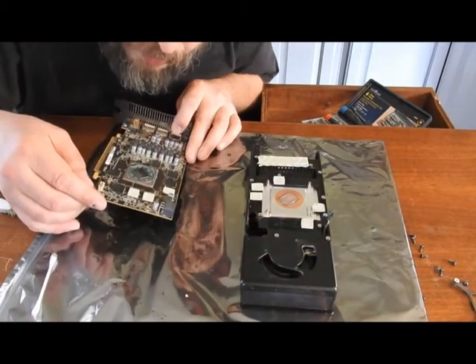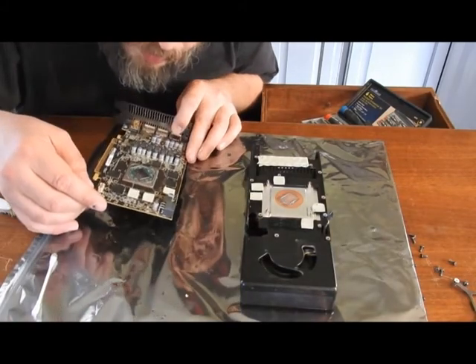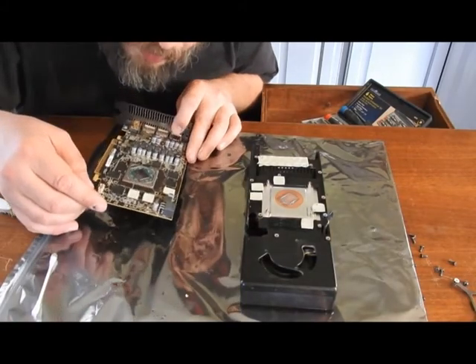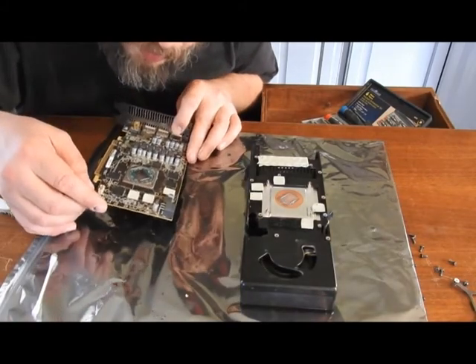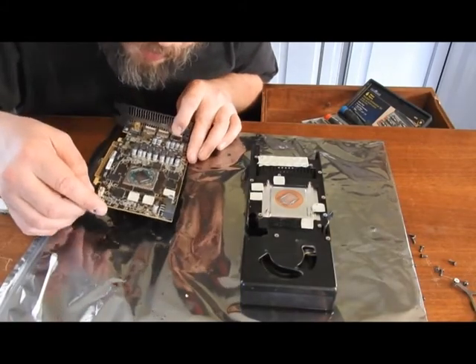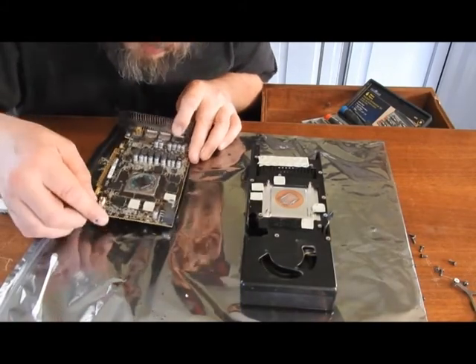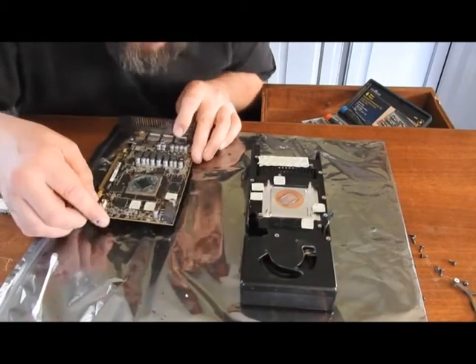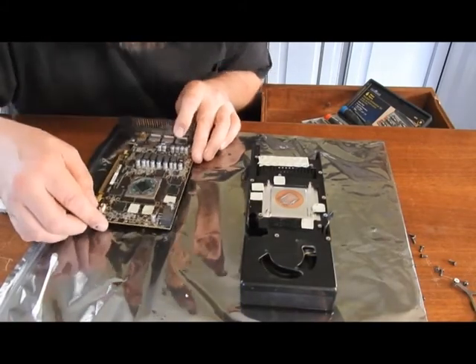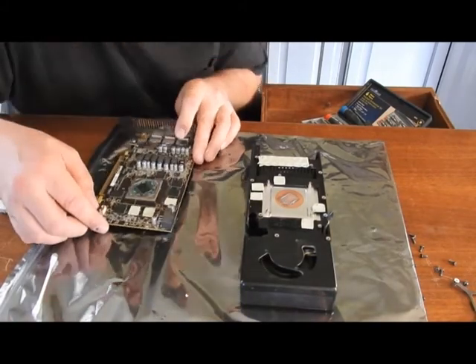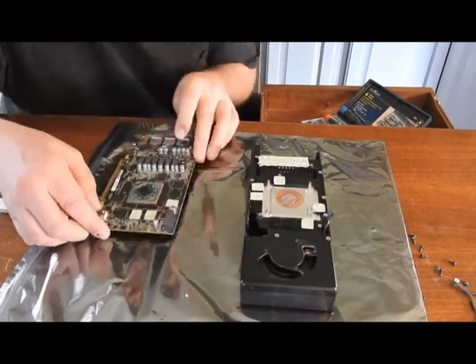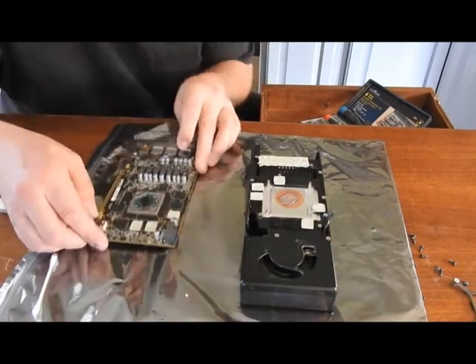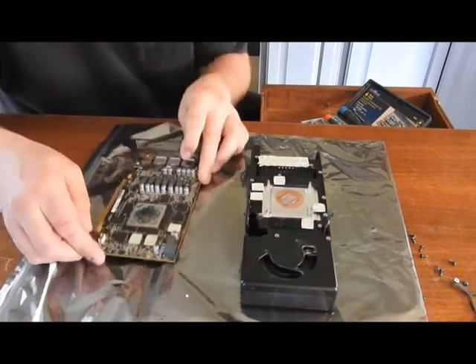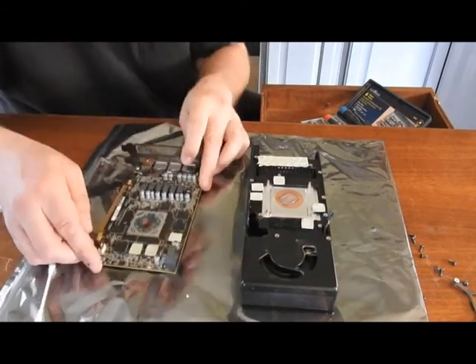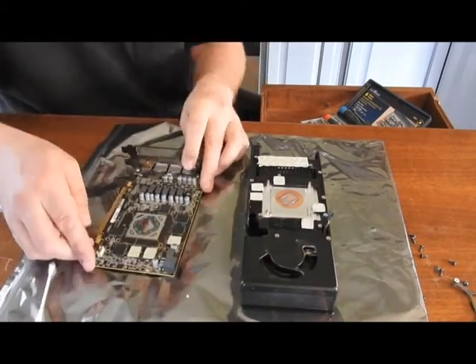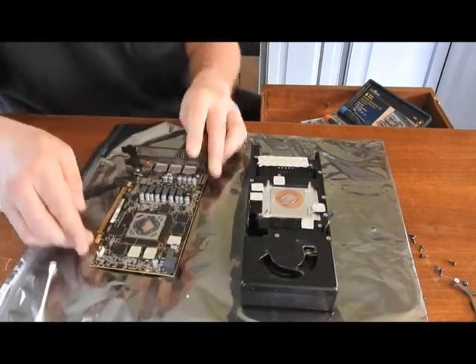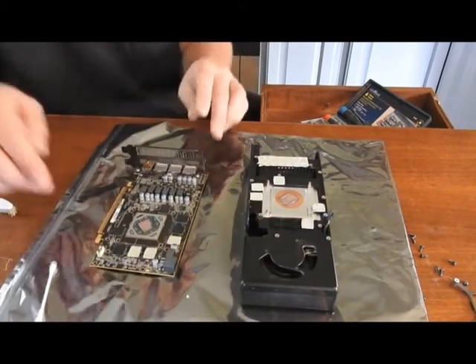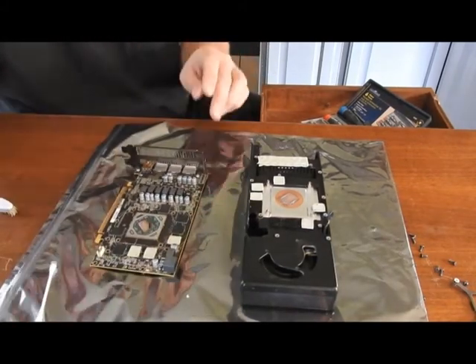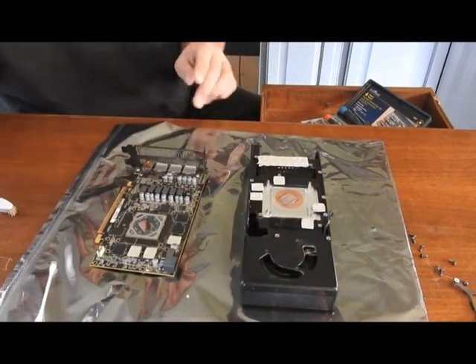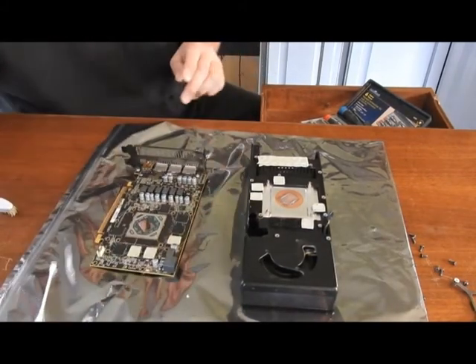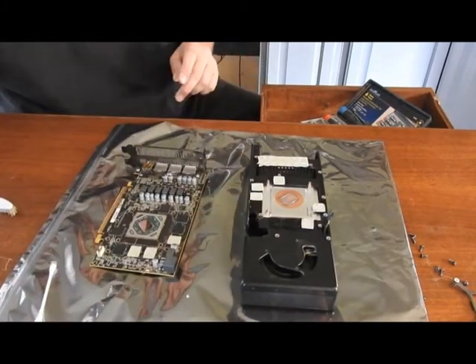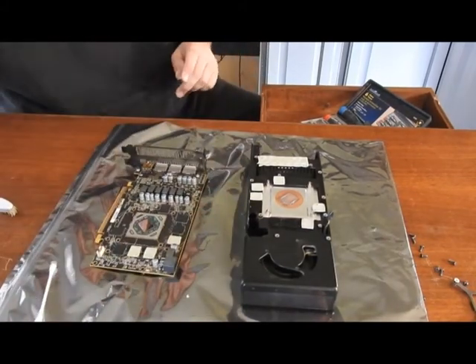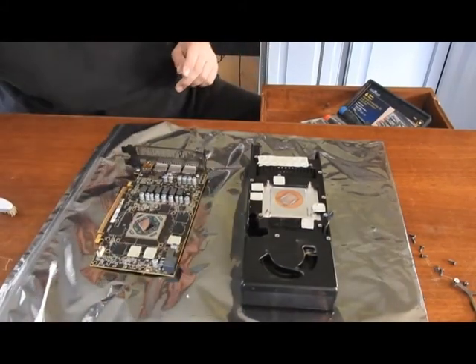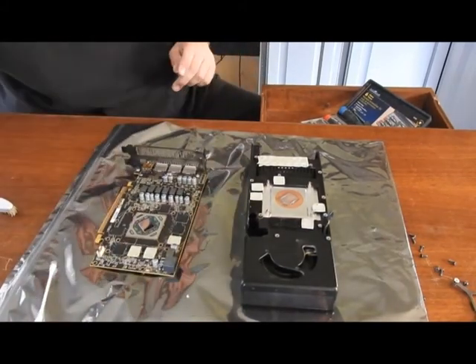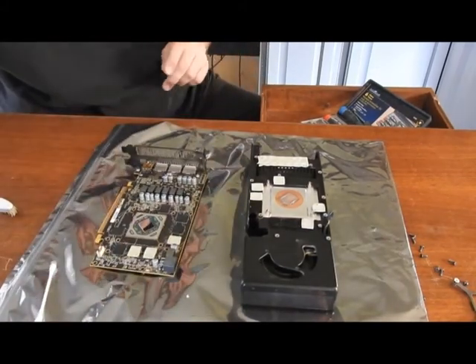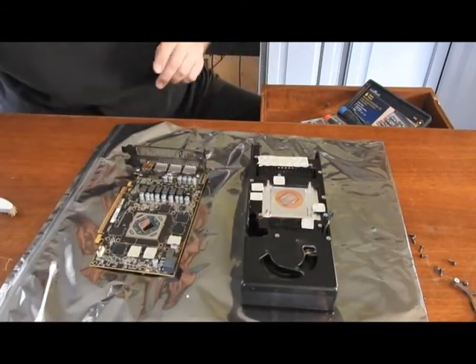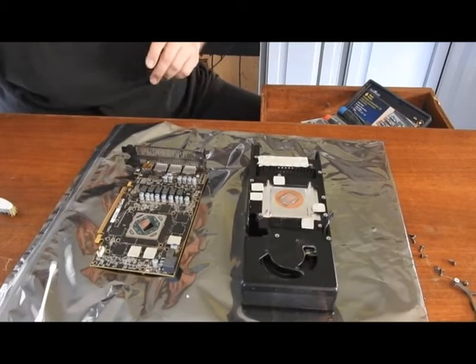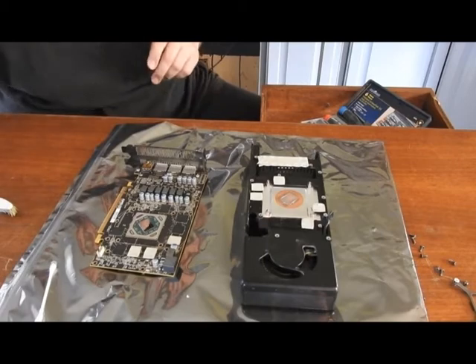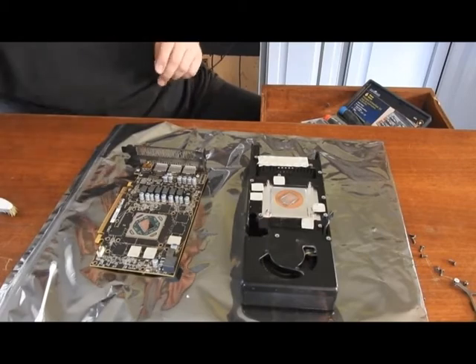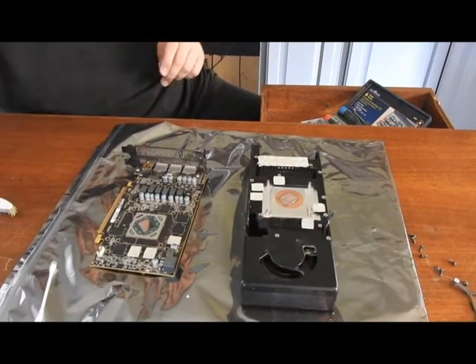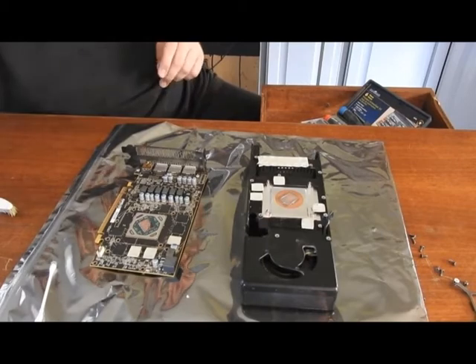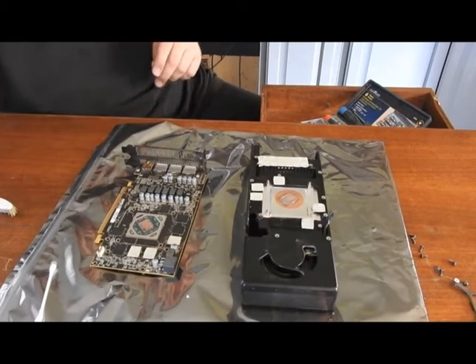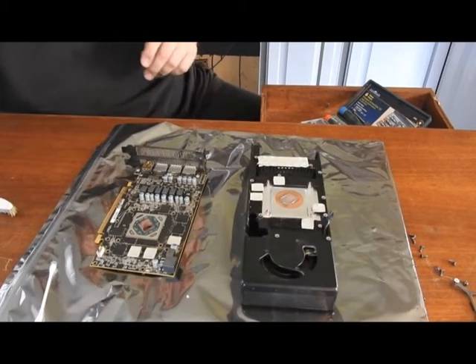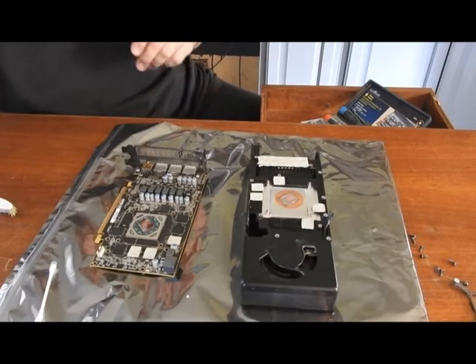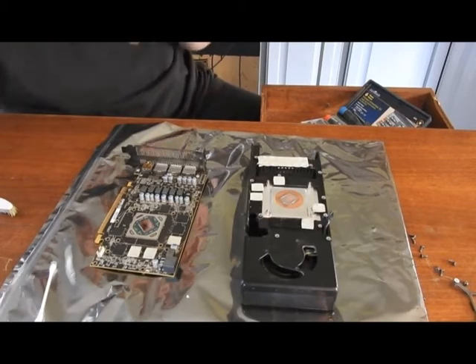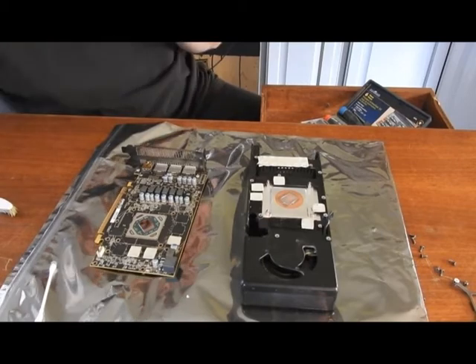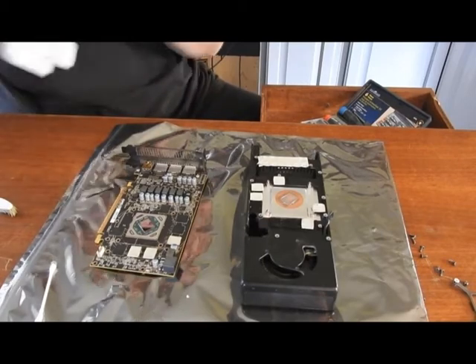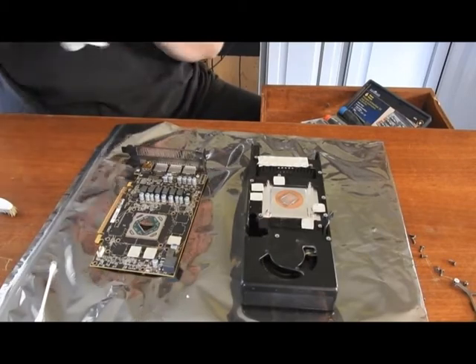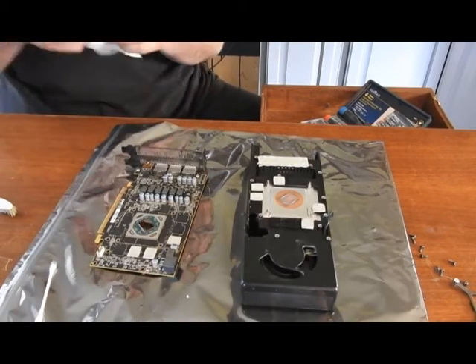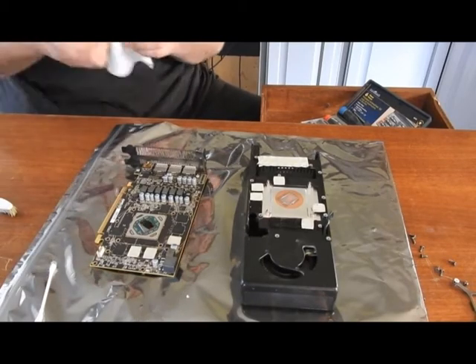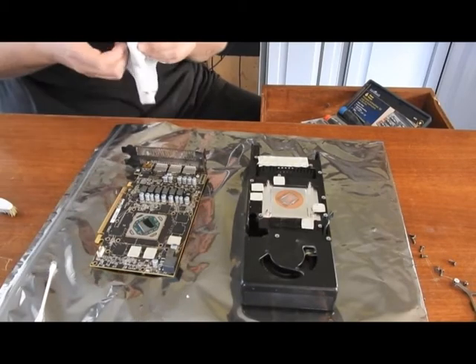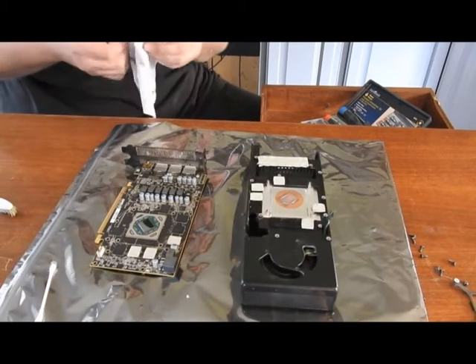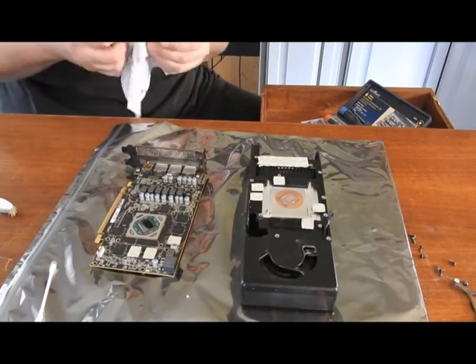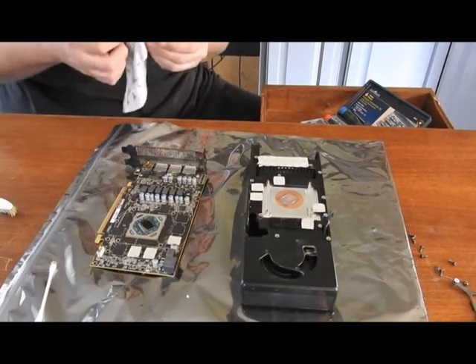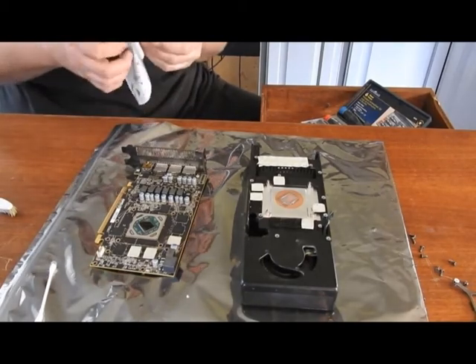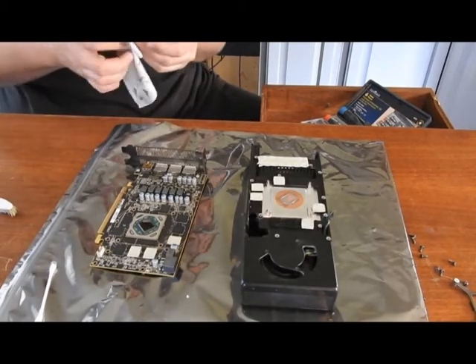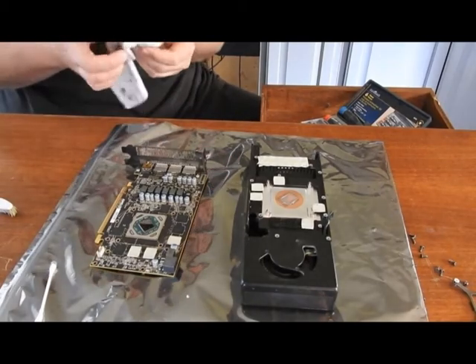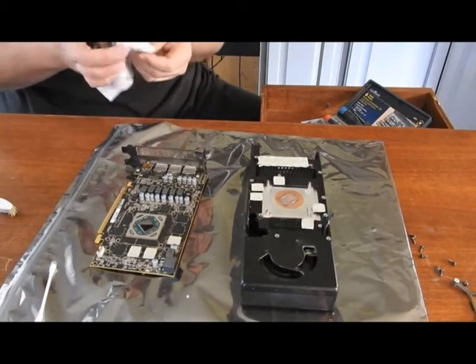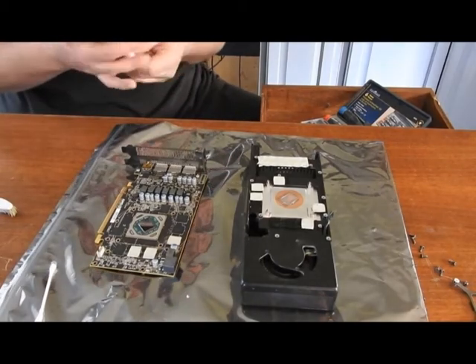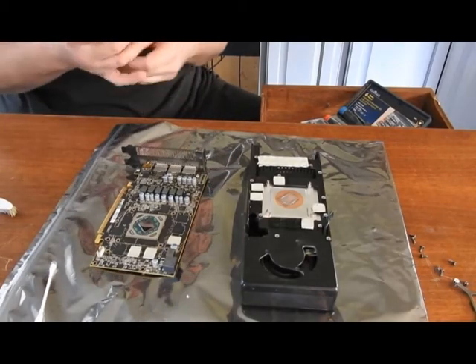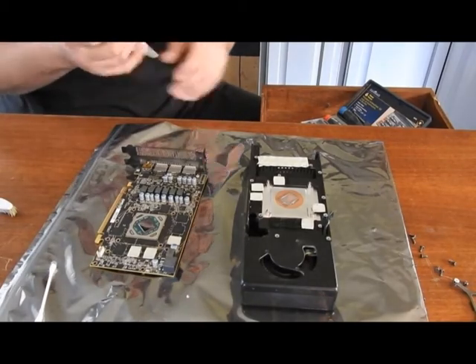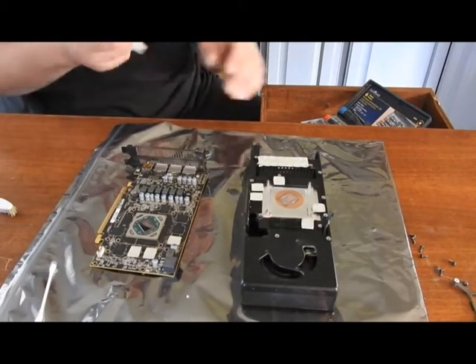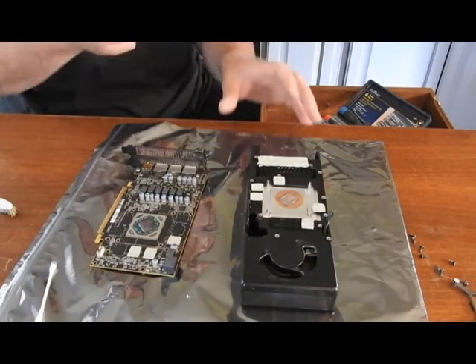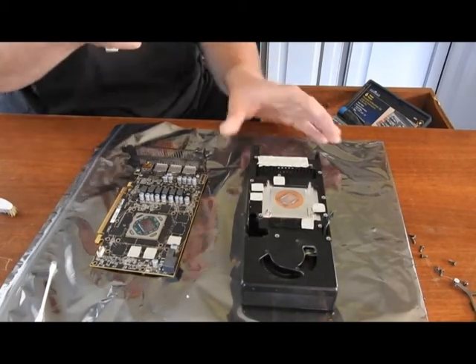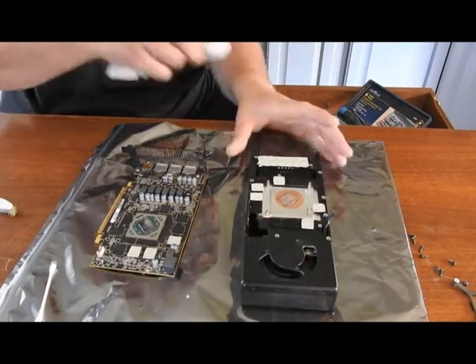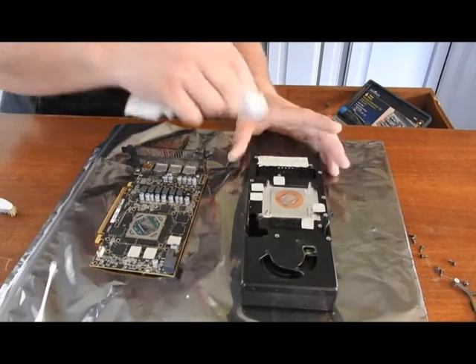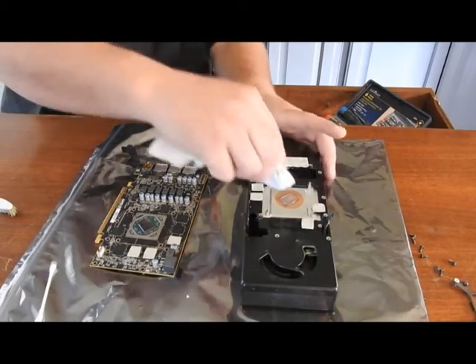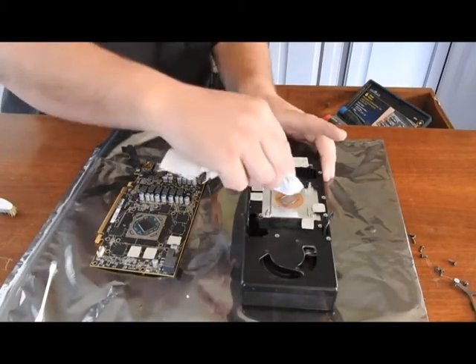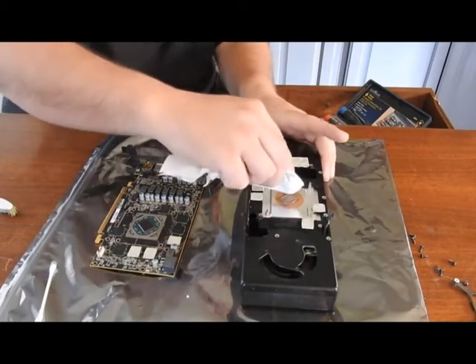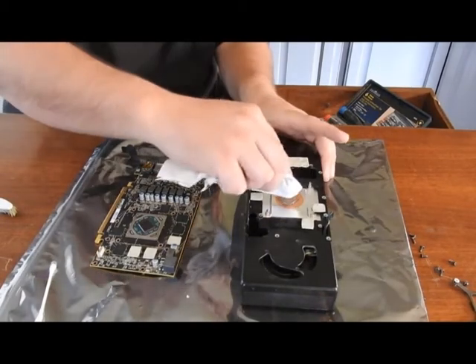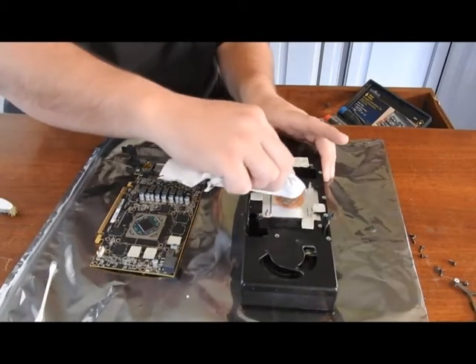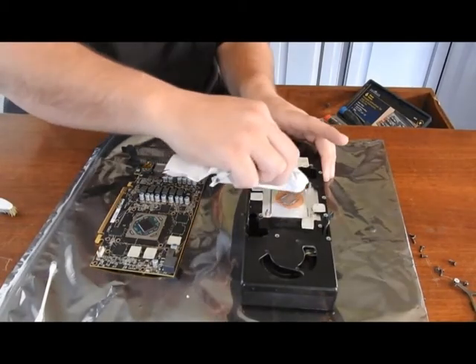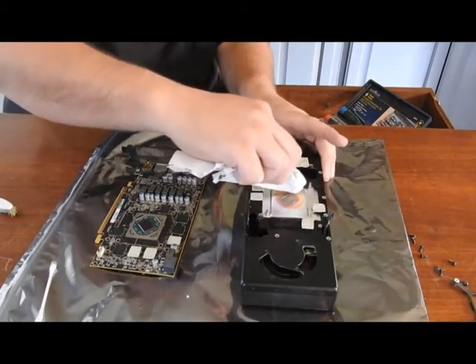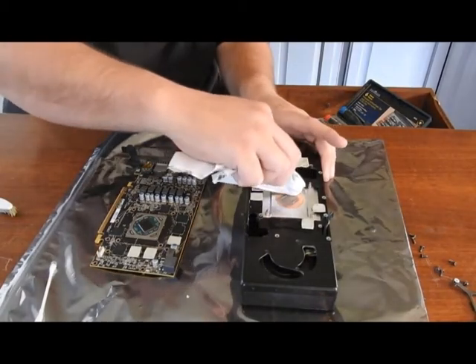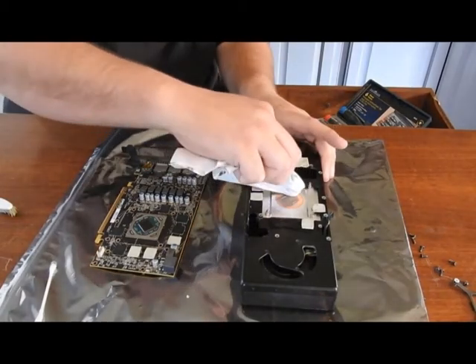Alright, that looks pretty good. I'll just clean it off for the heatsink.